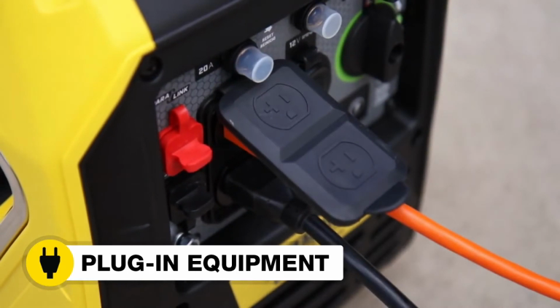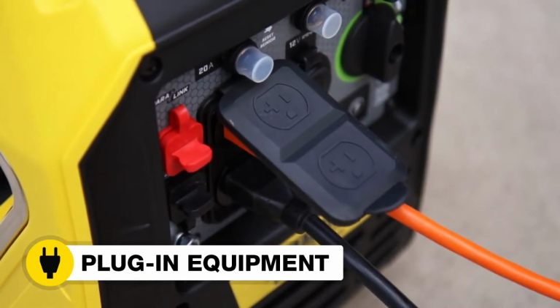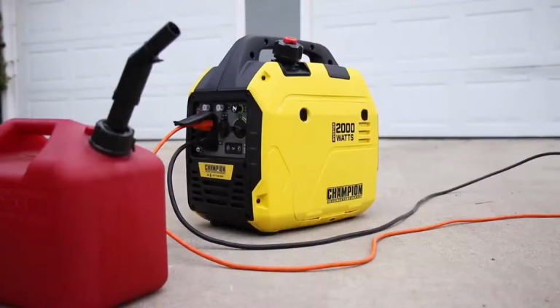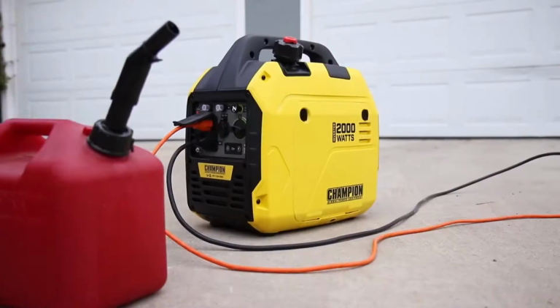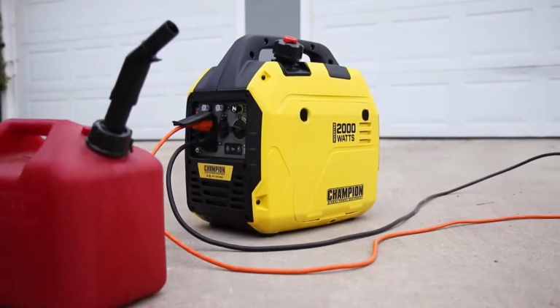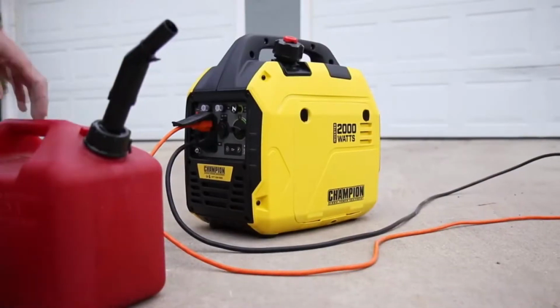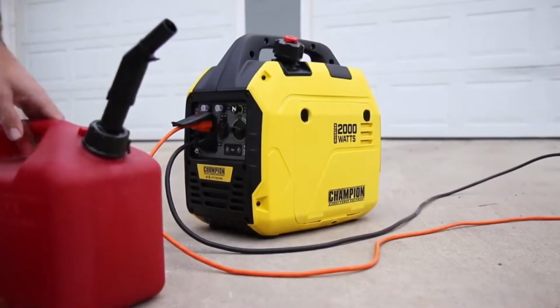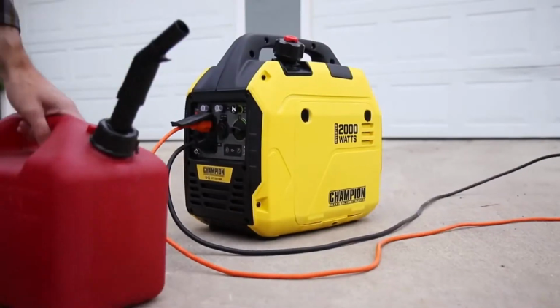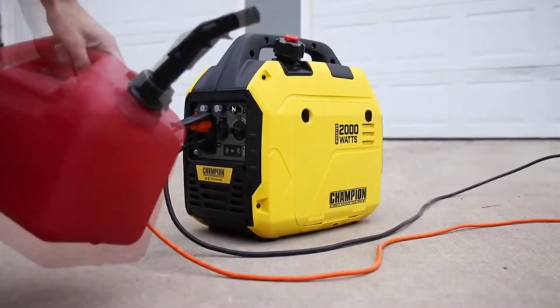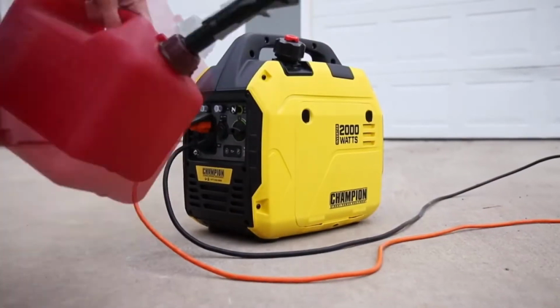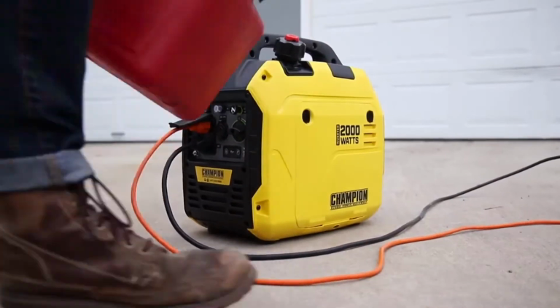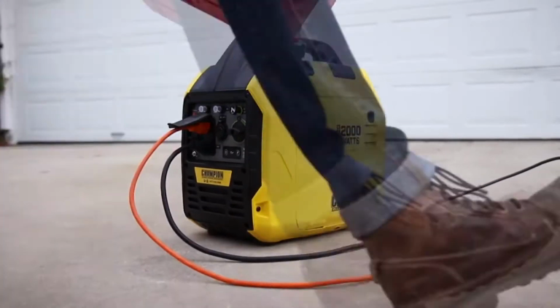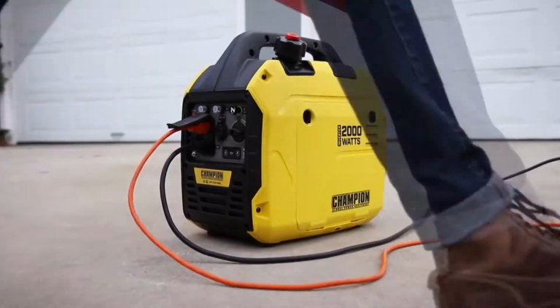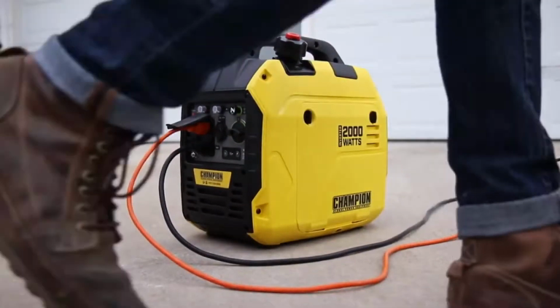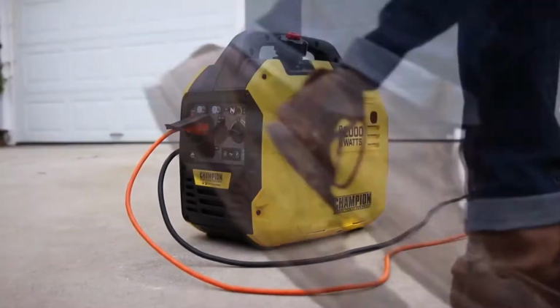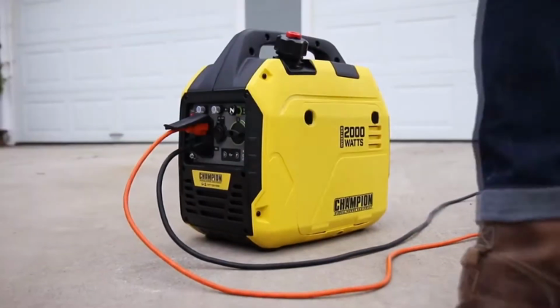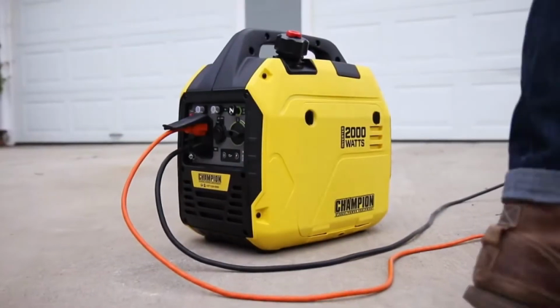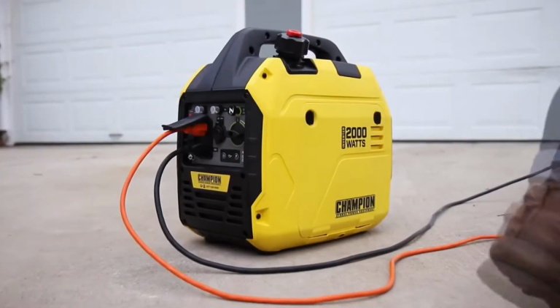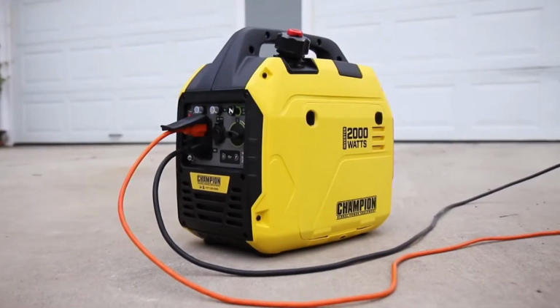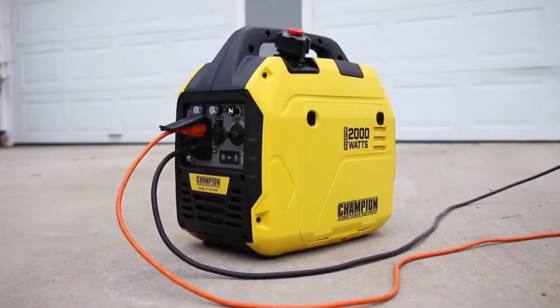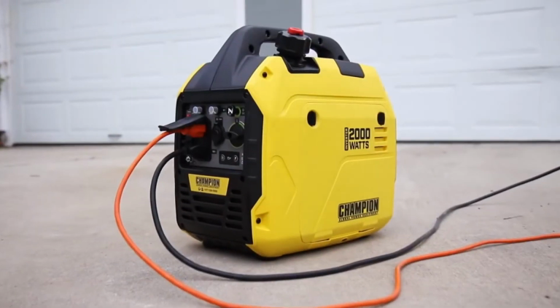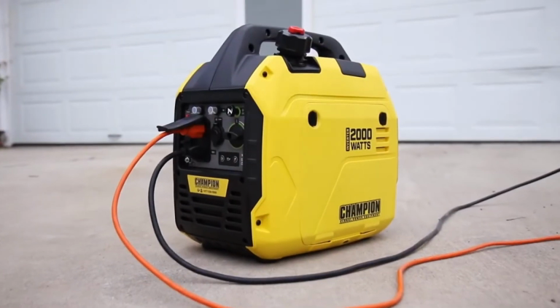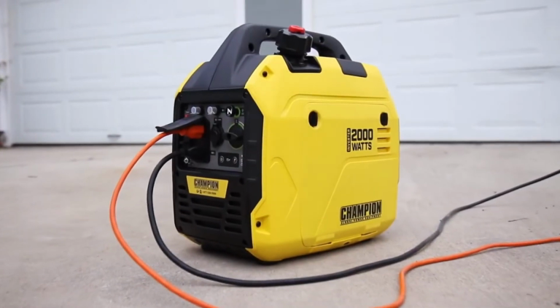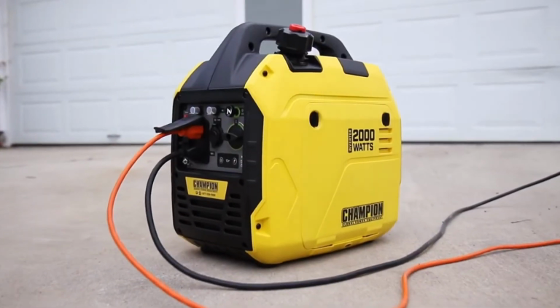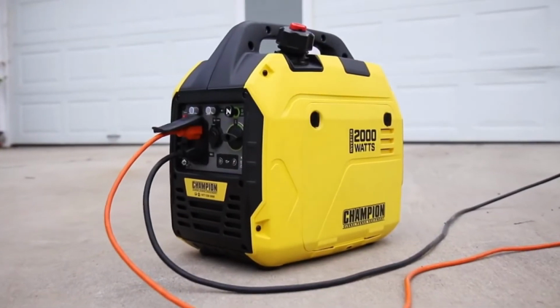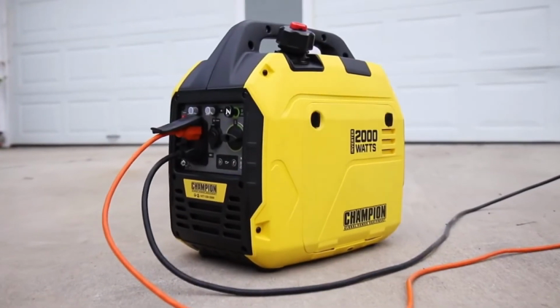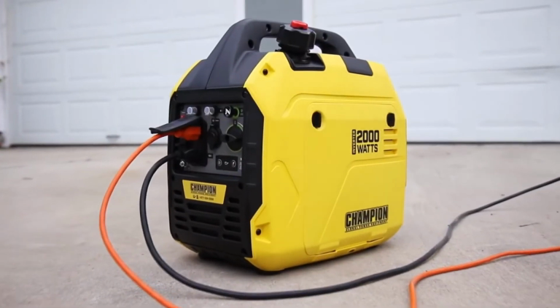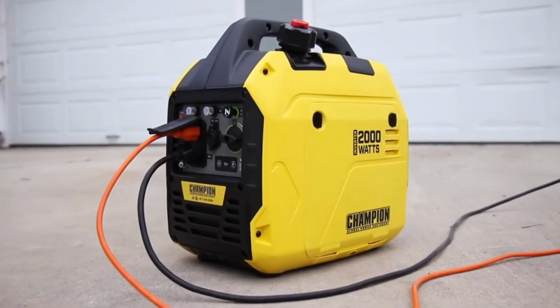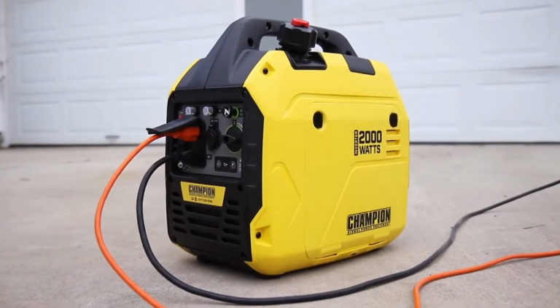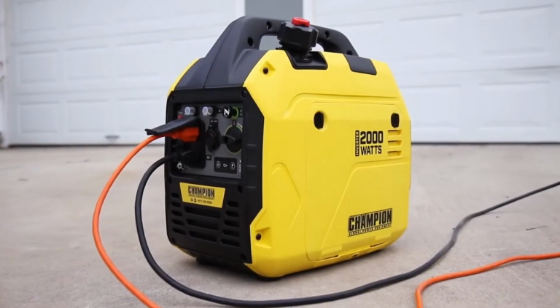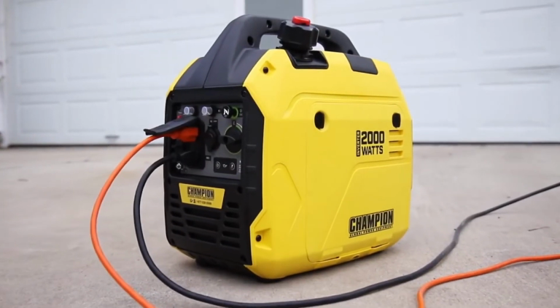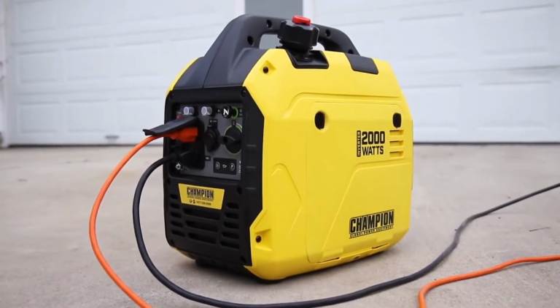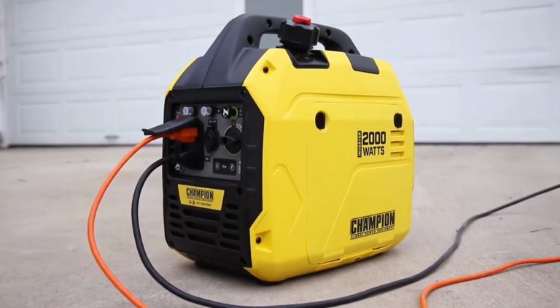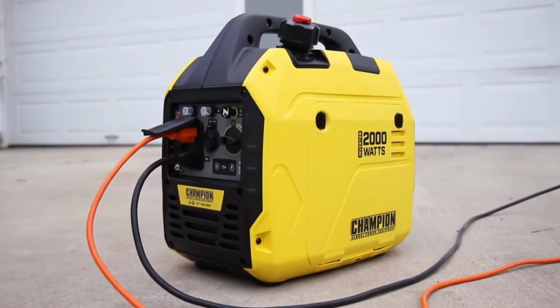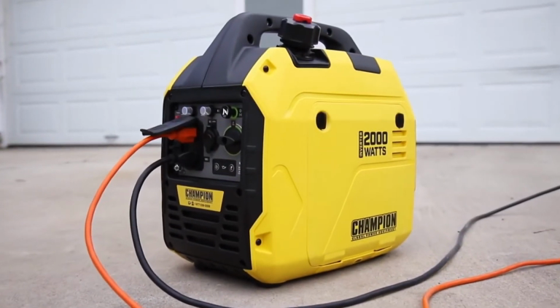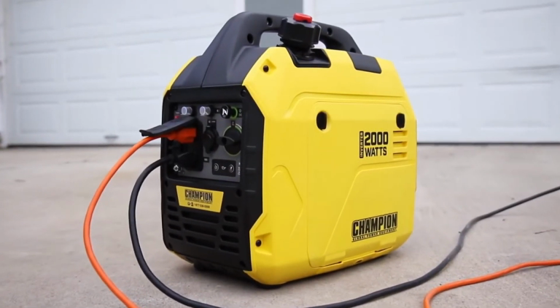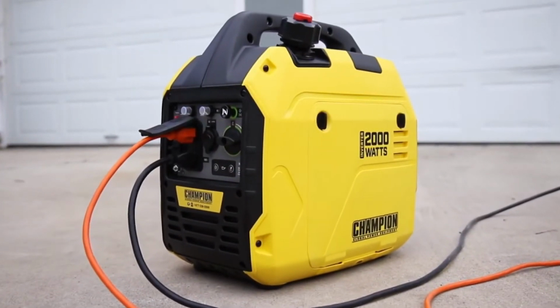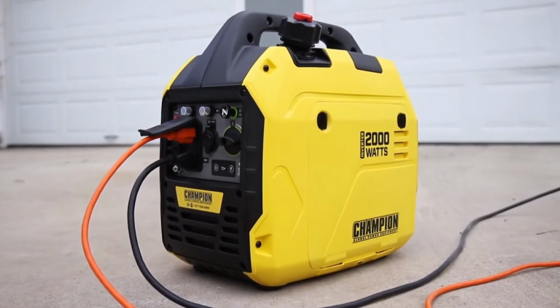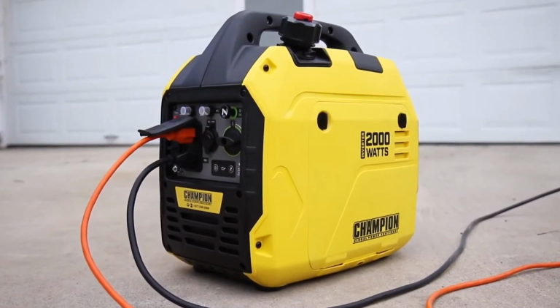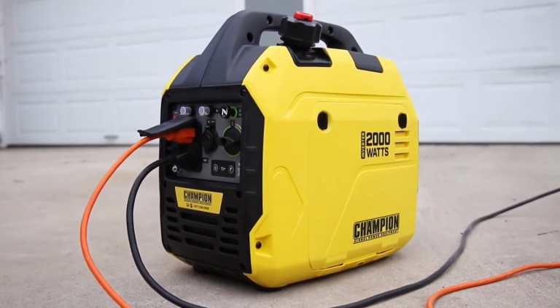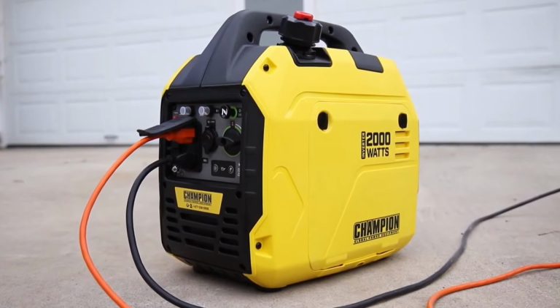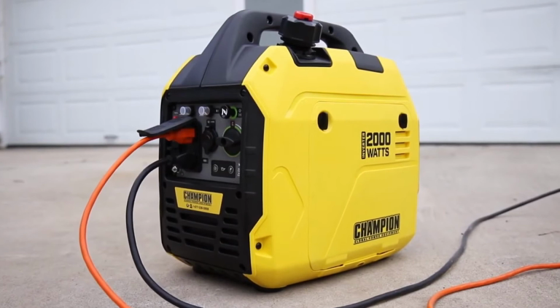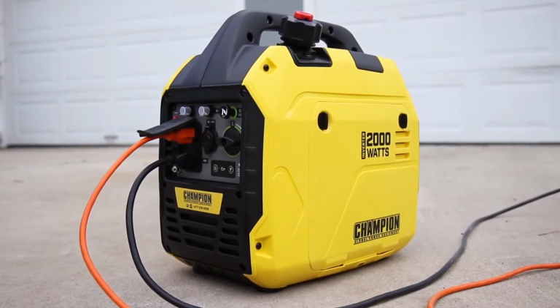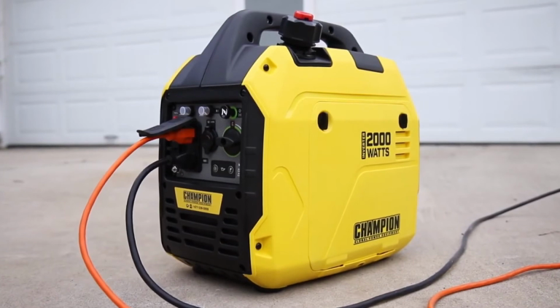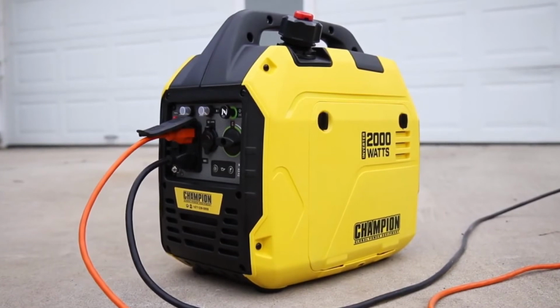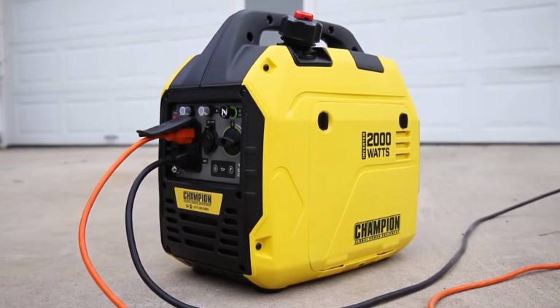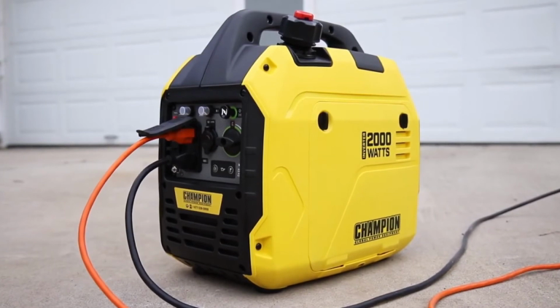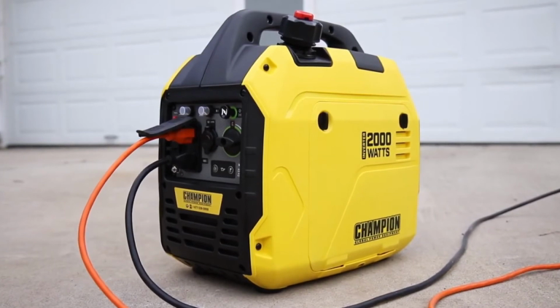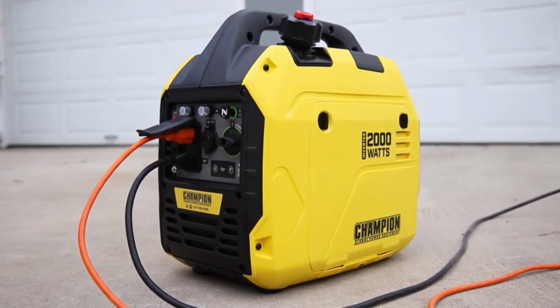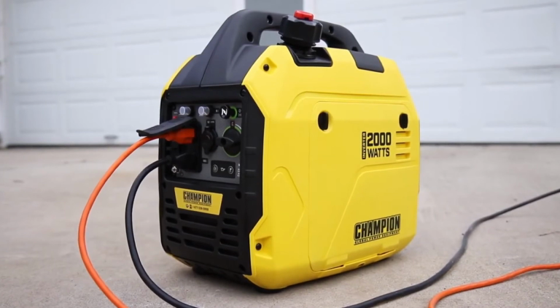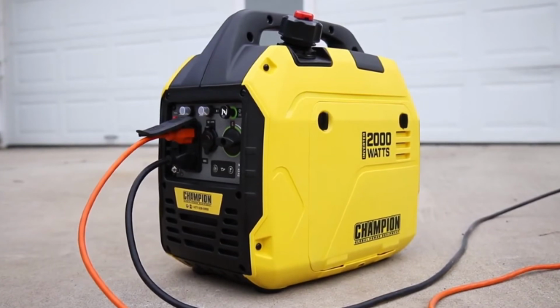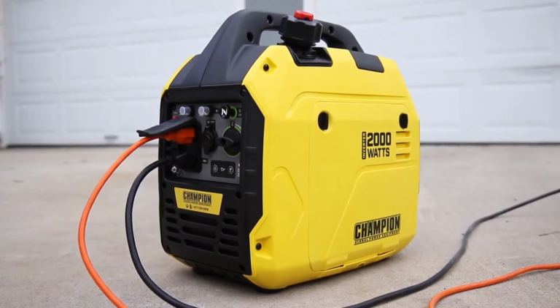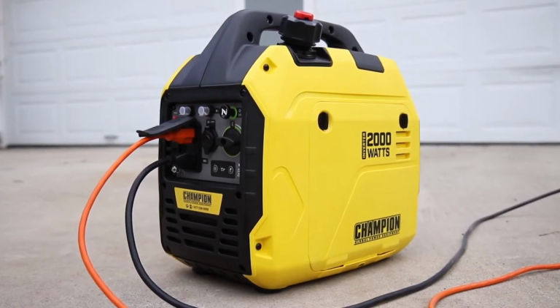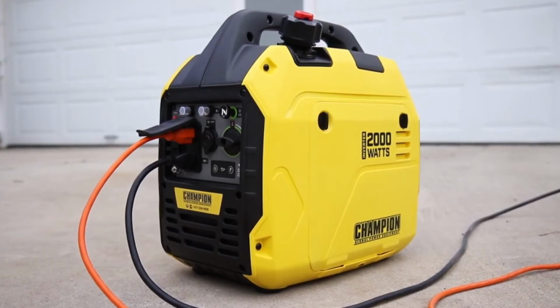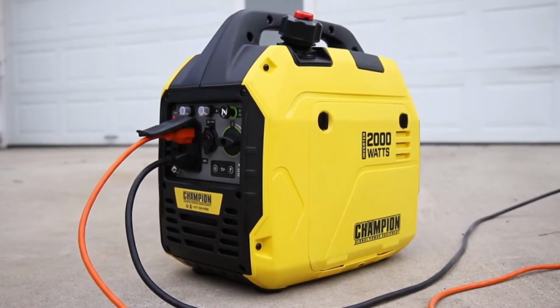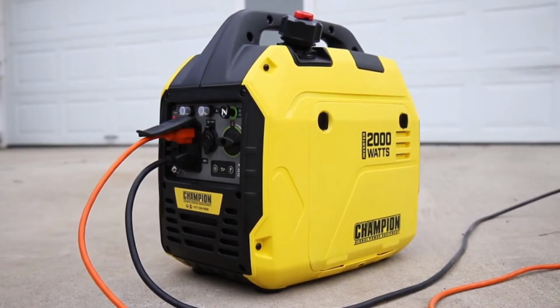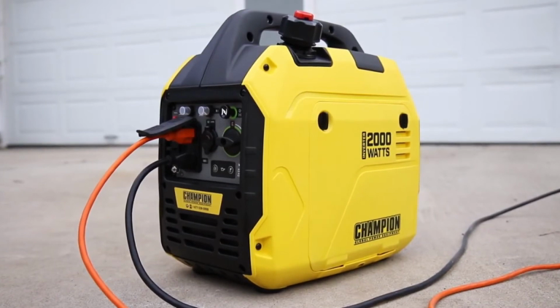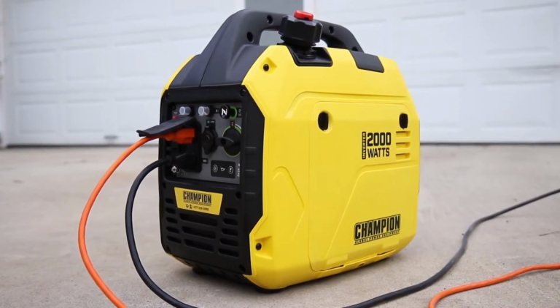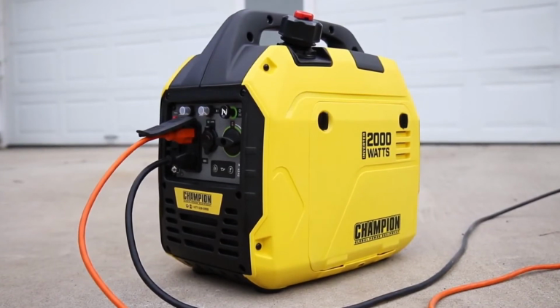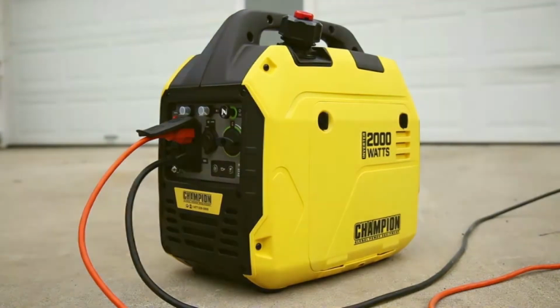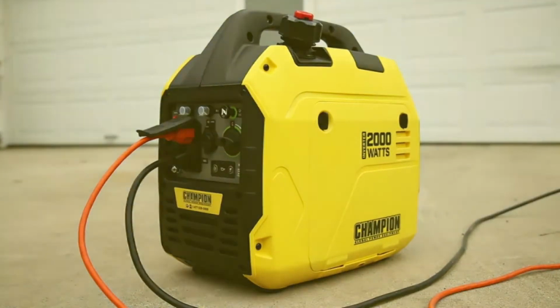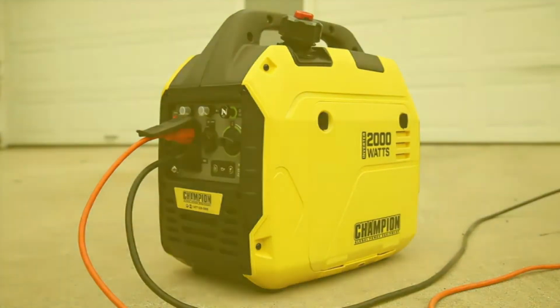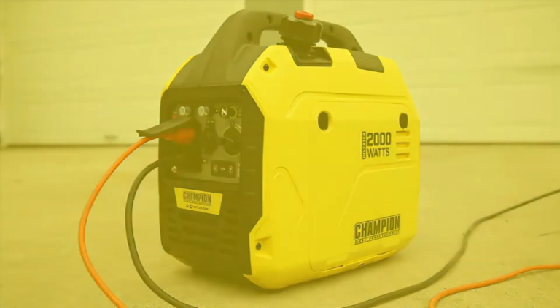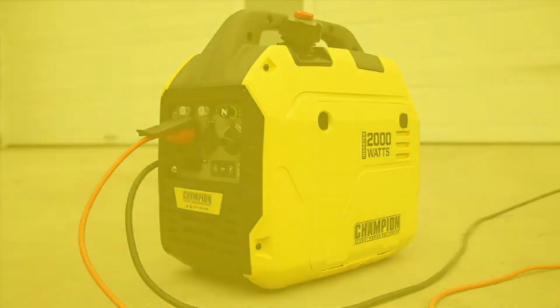Champion's 2000 Watt Ultra Light Portable Inverter — your perfect choice for quiet, clean power, wherever you need it.